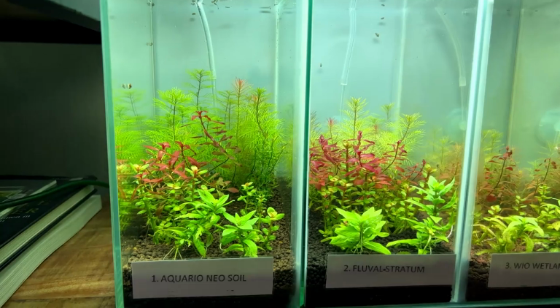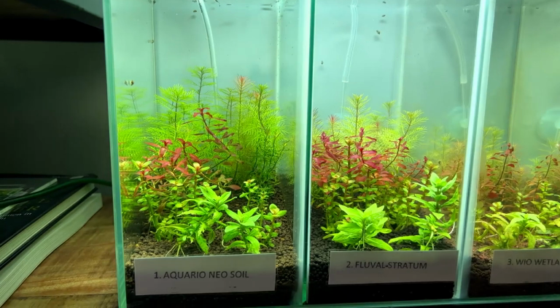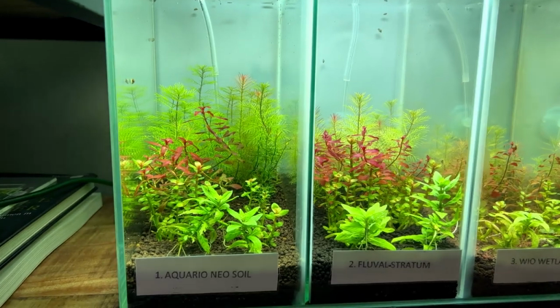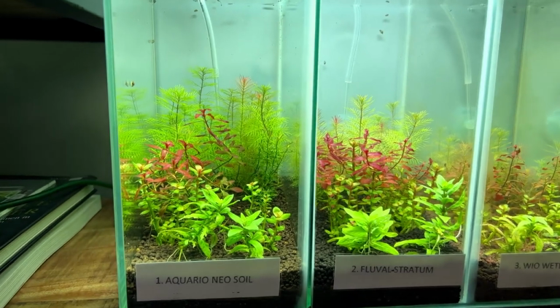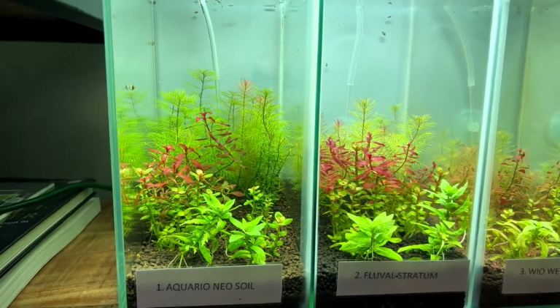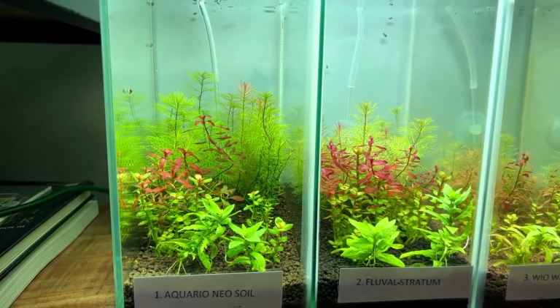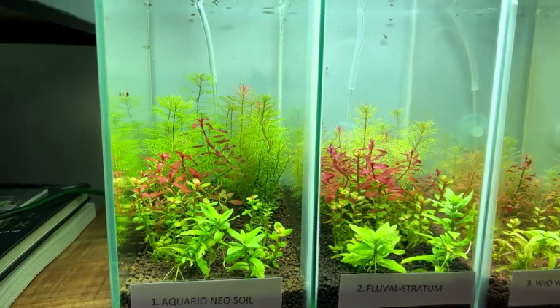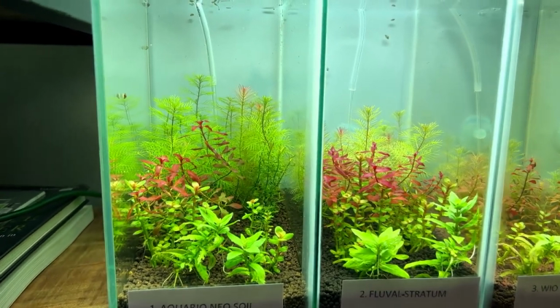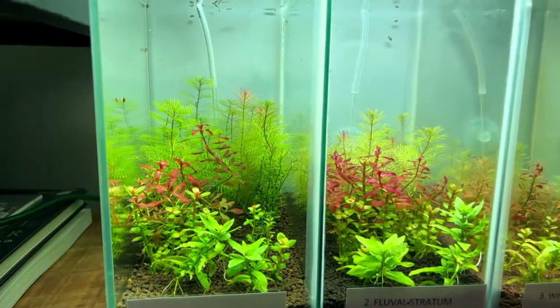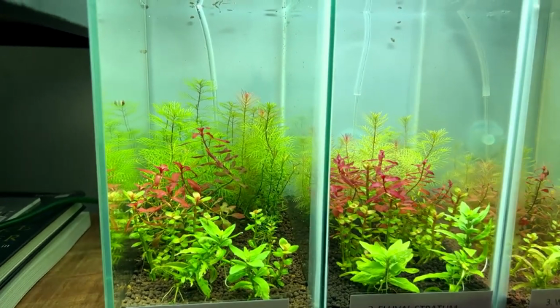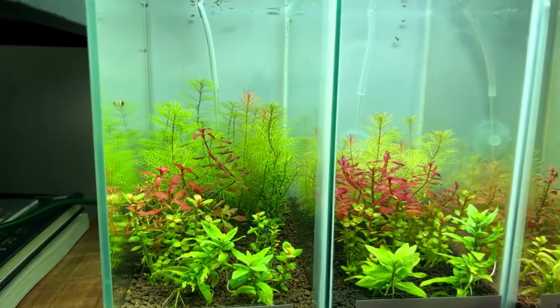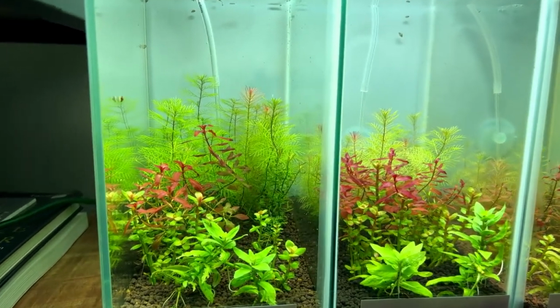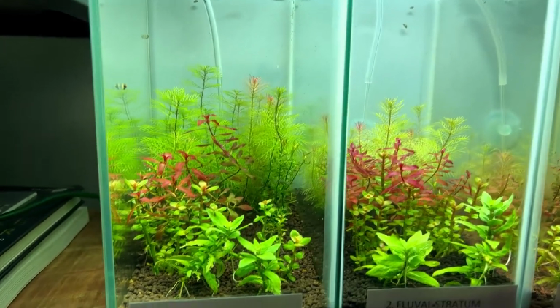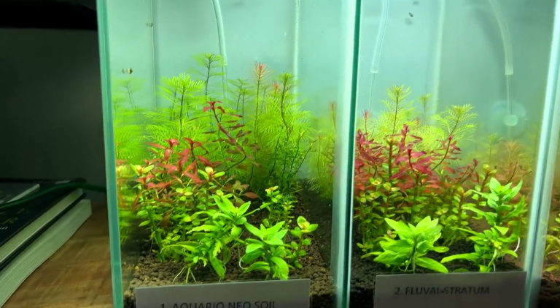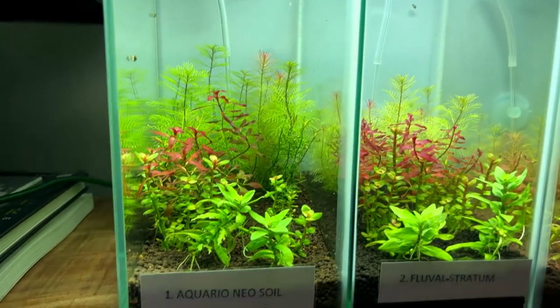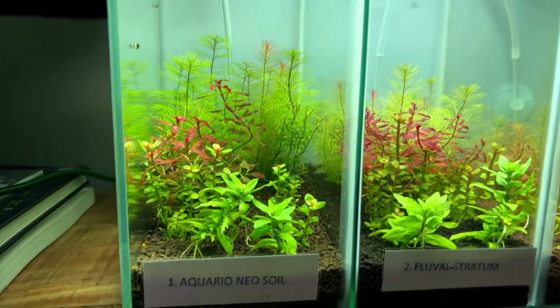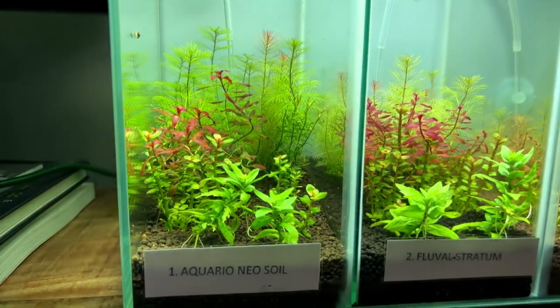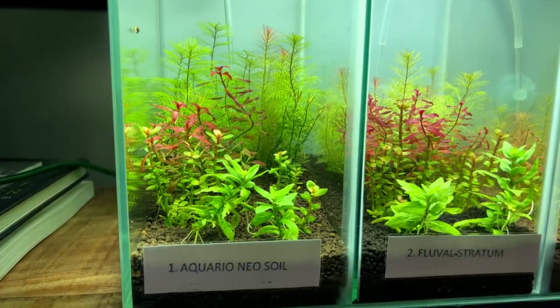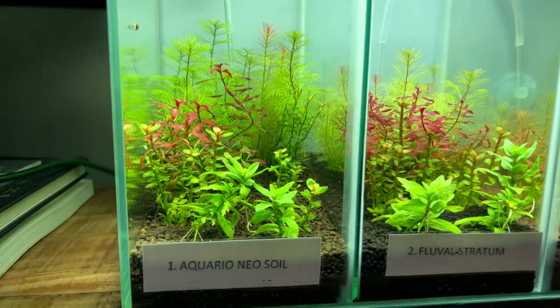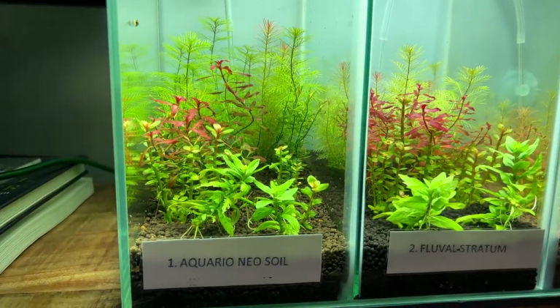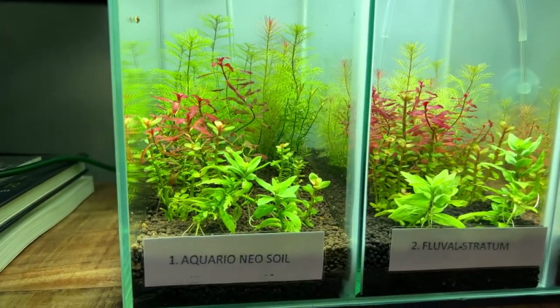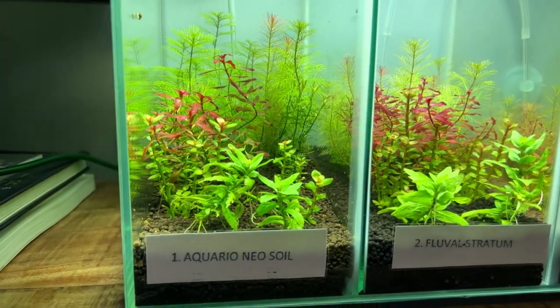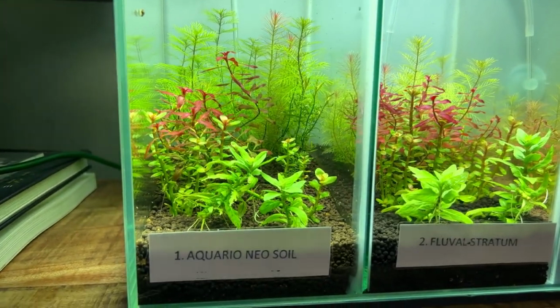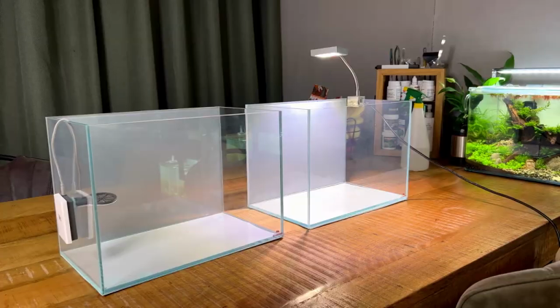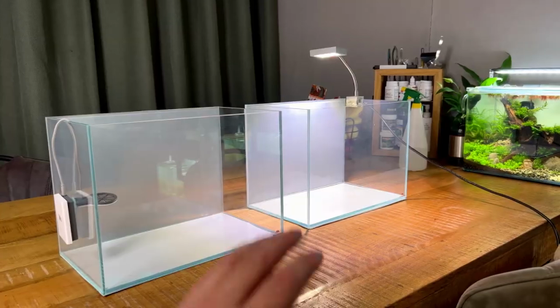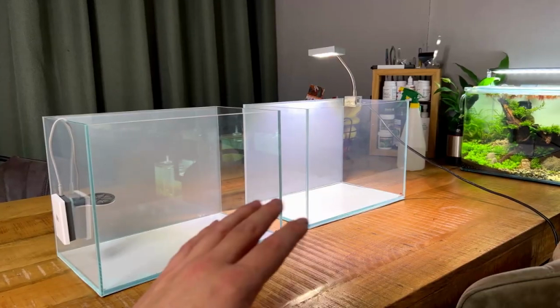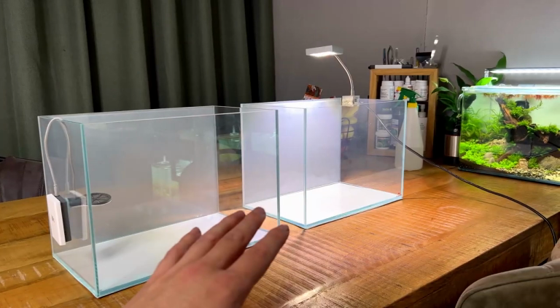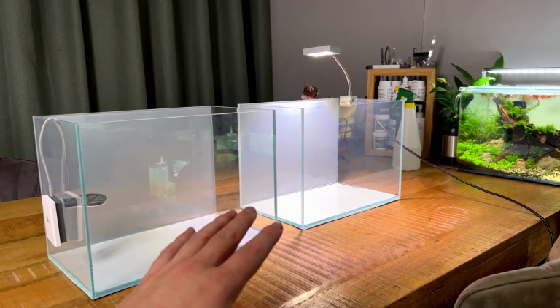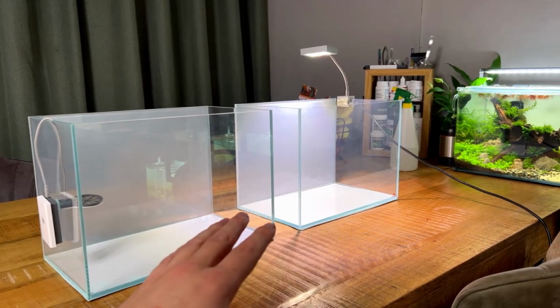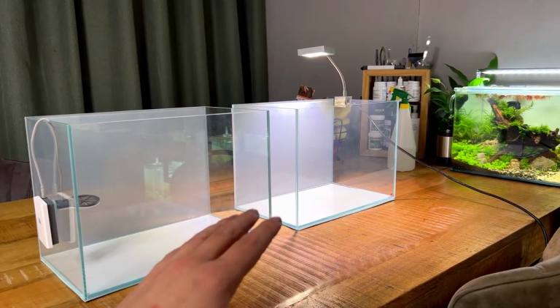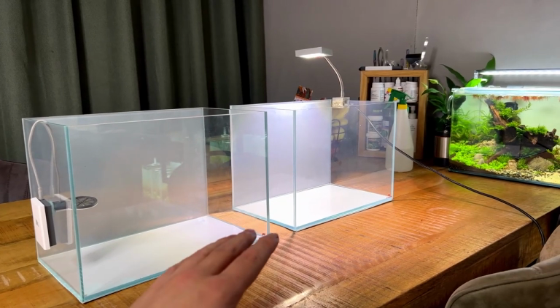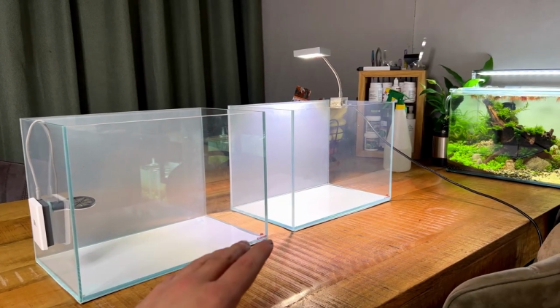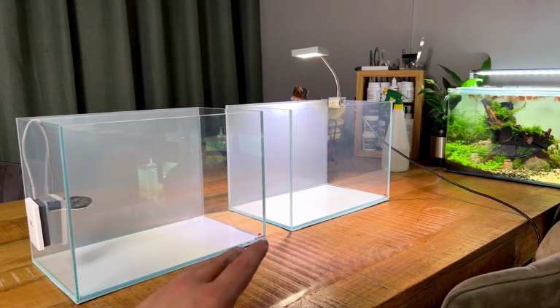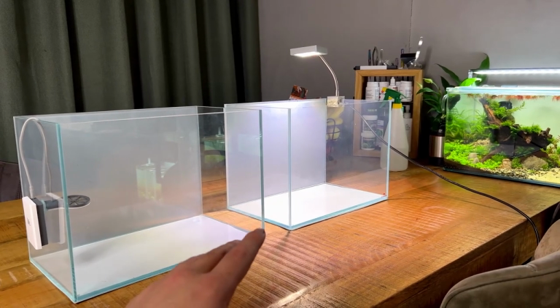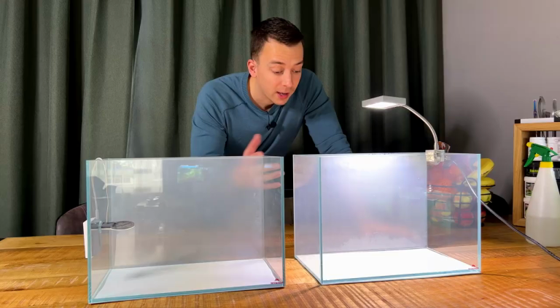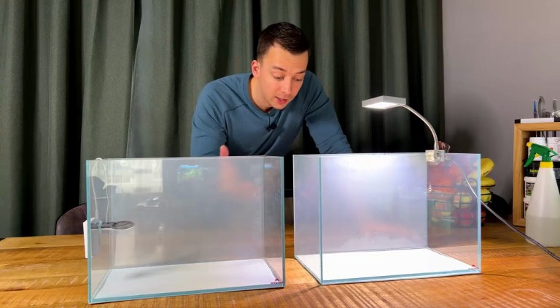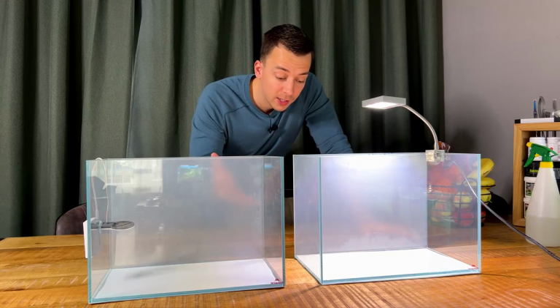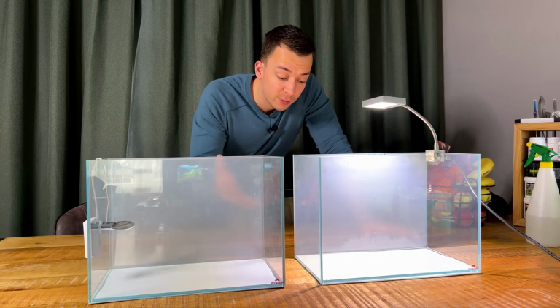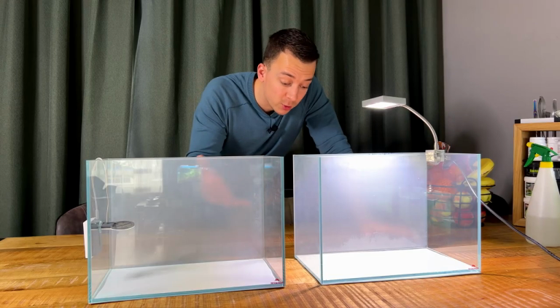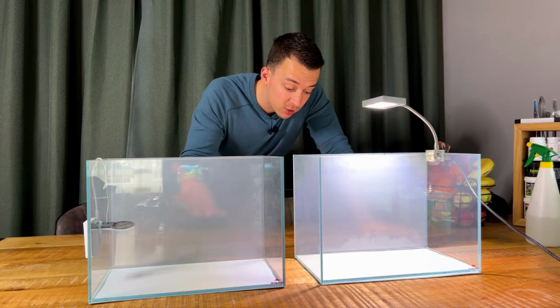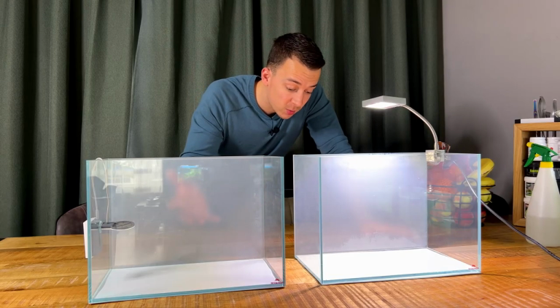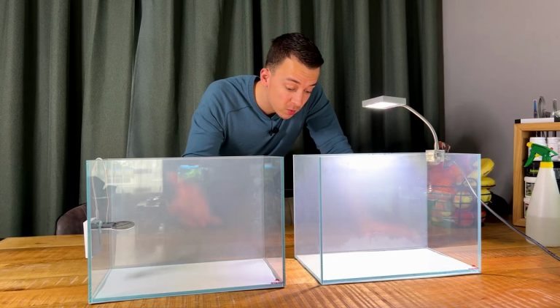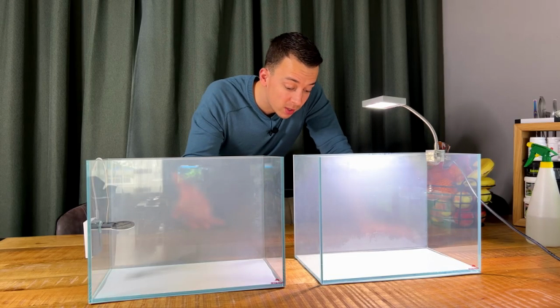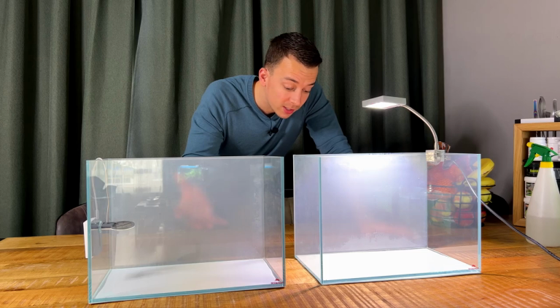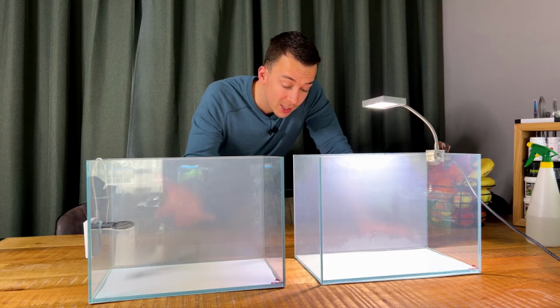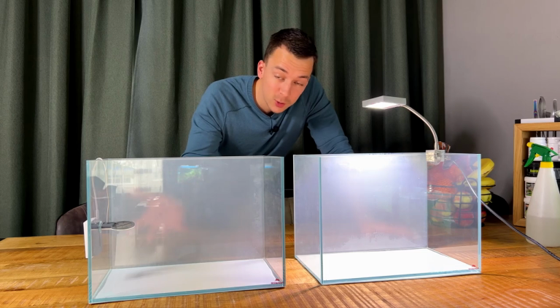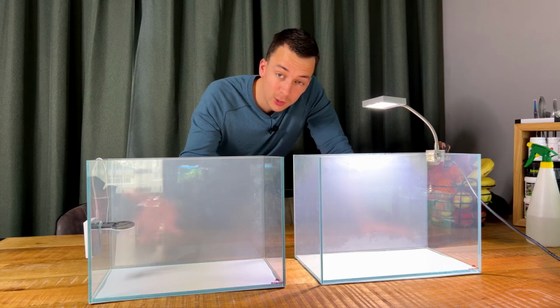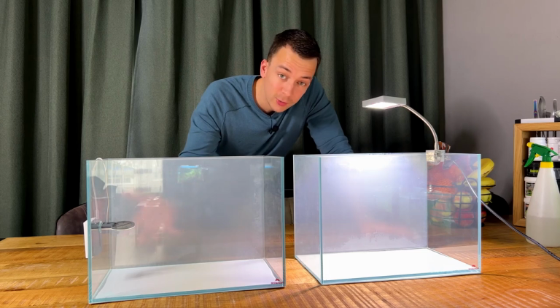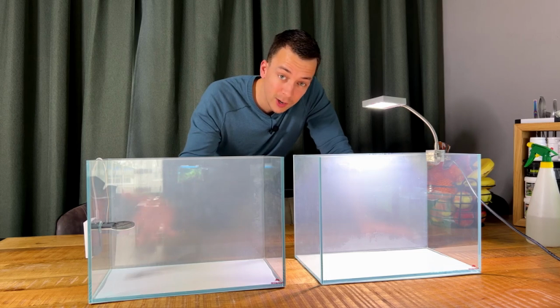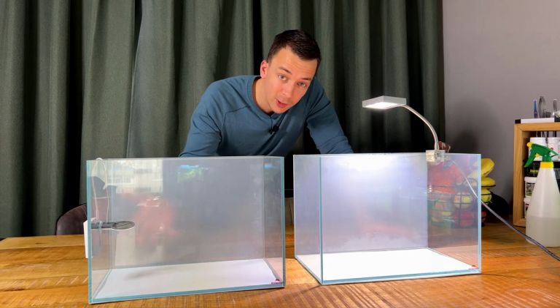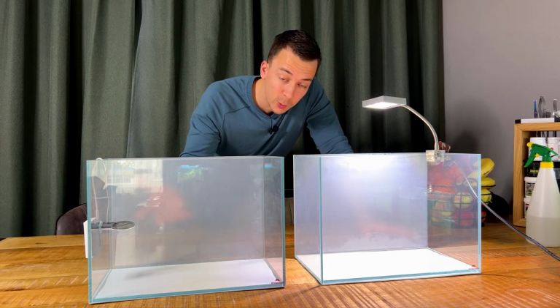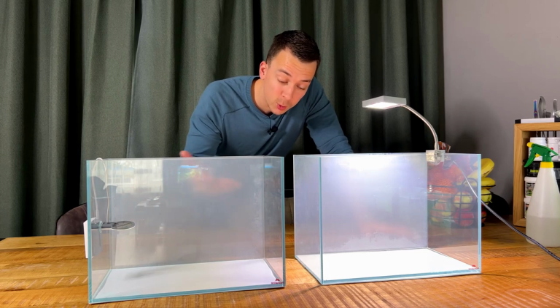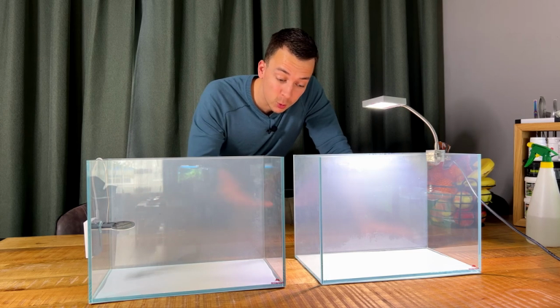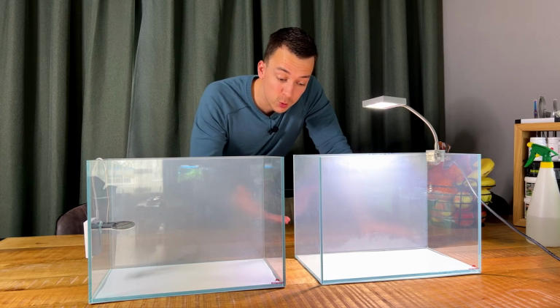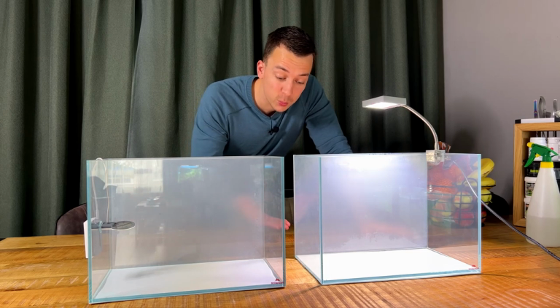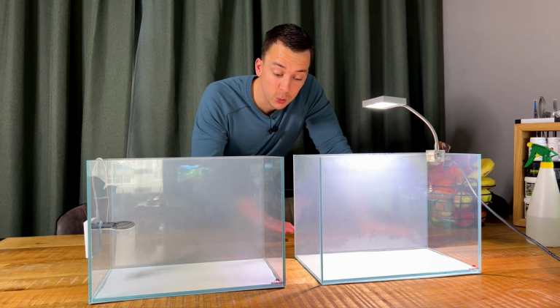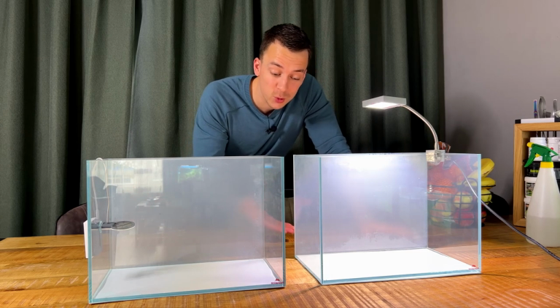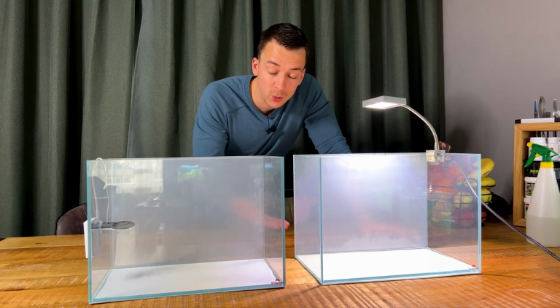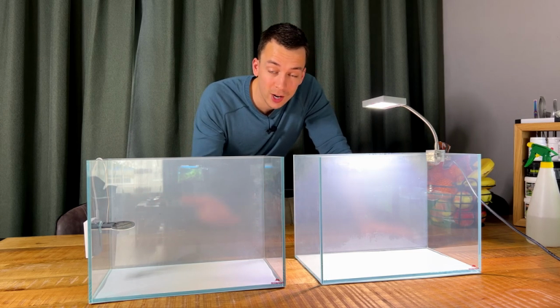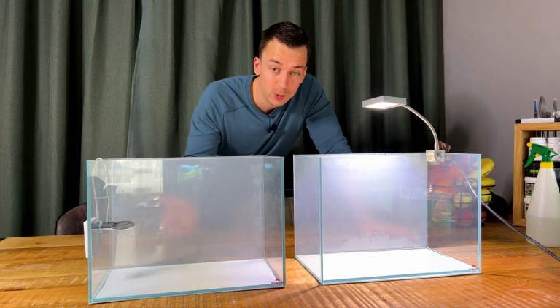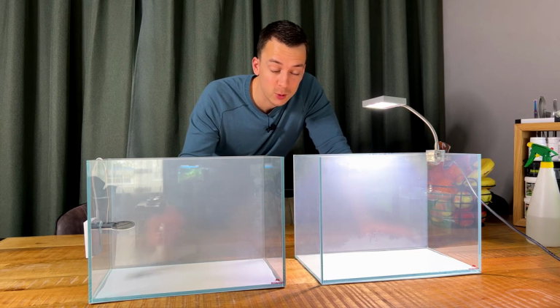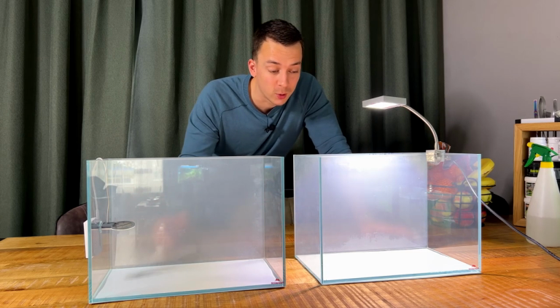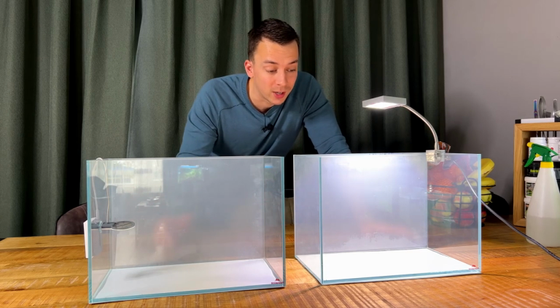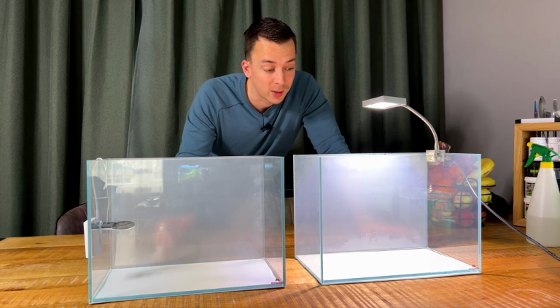Let's do one final look at our substrate experiment. We're going to set up two tanks again and for the substrate it's only fair that we use pond soil and aquasol again.